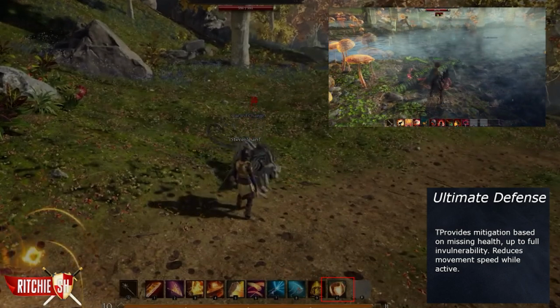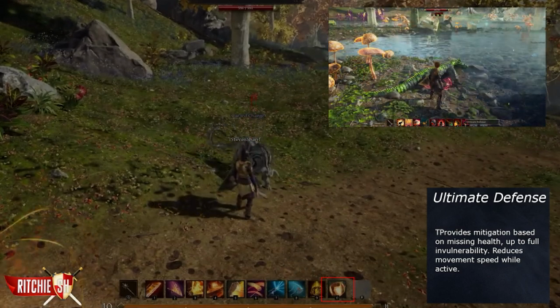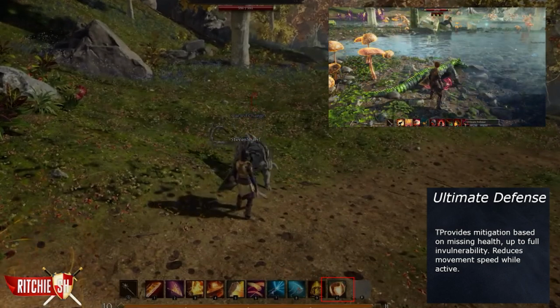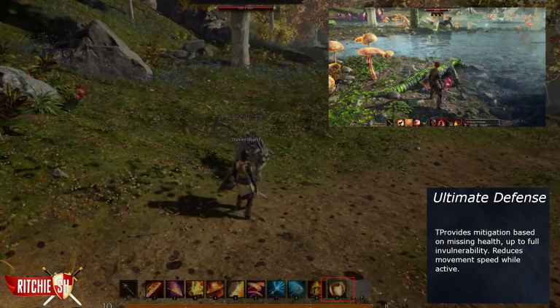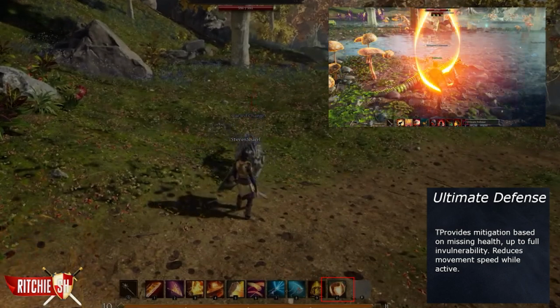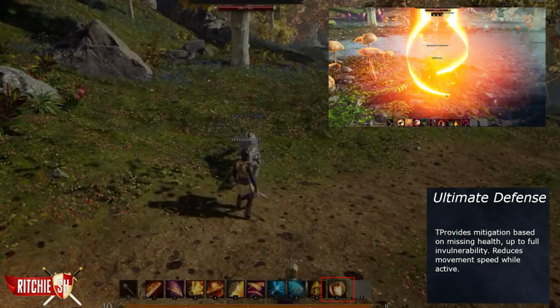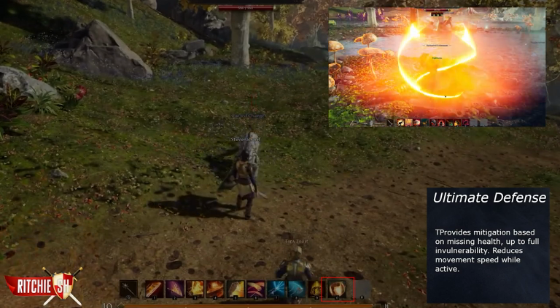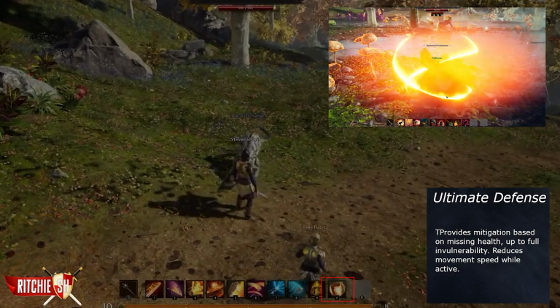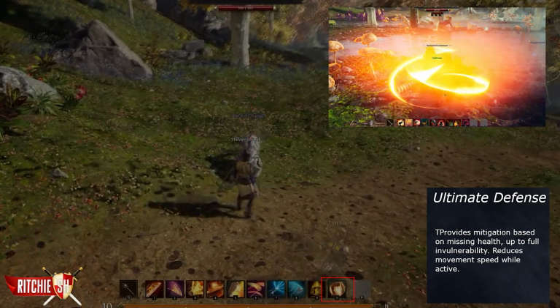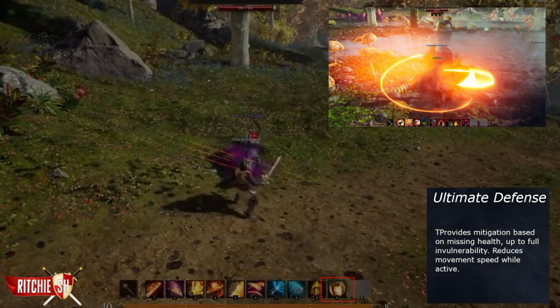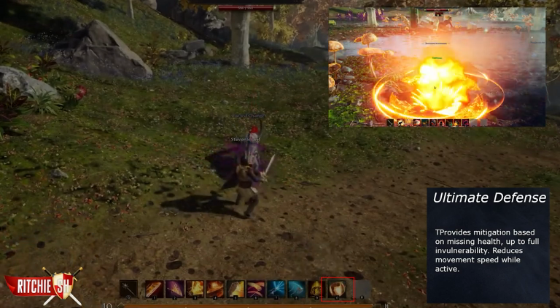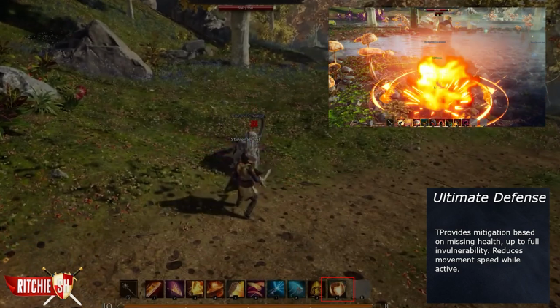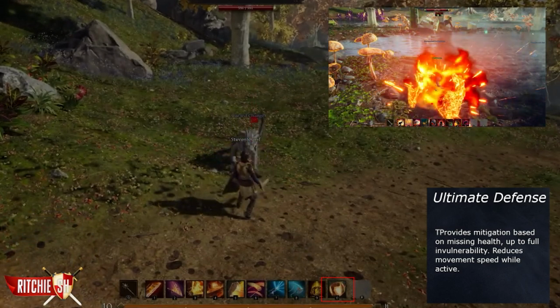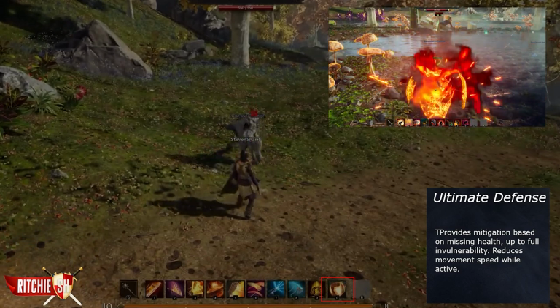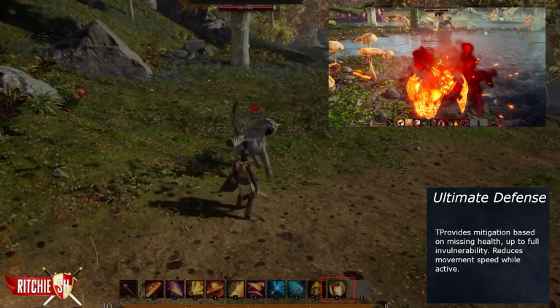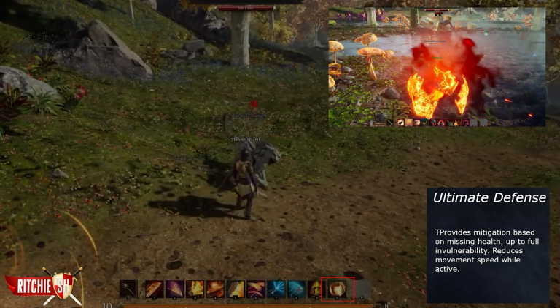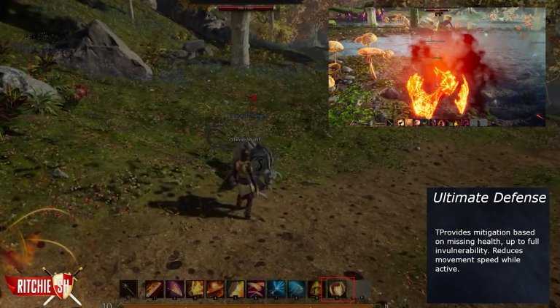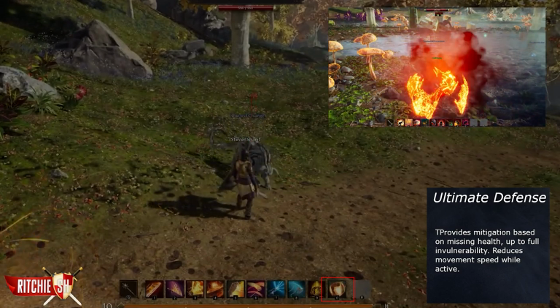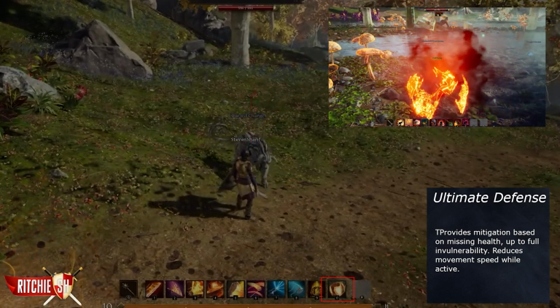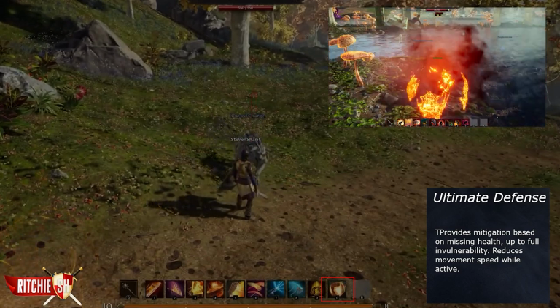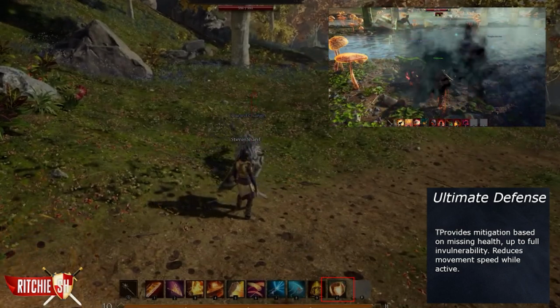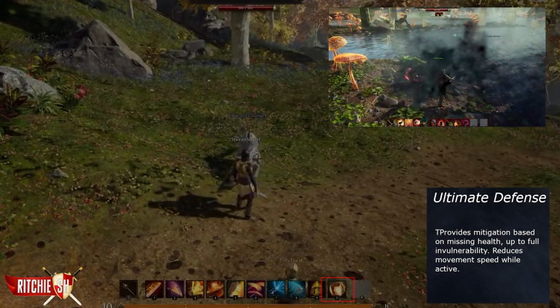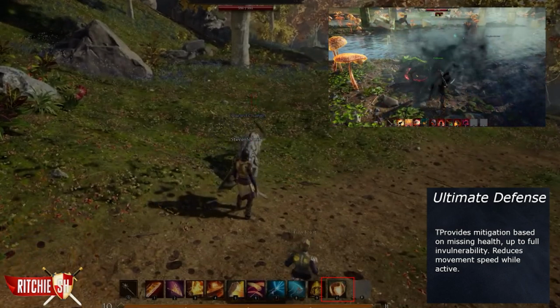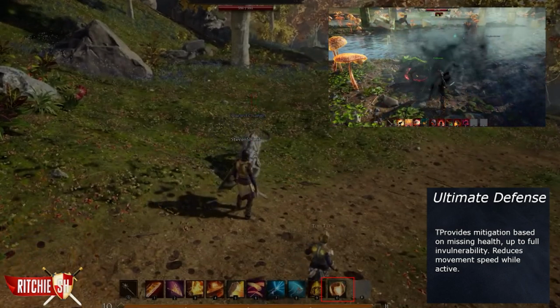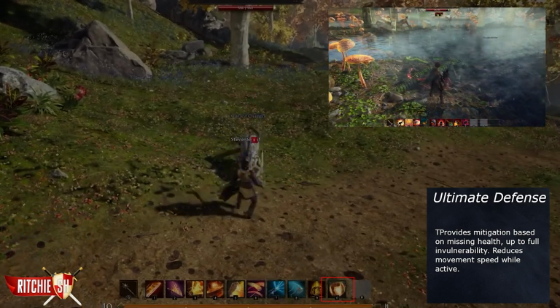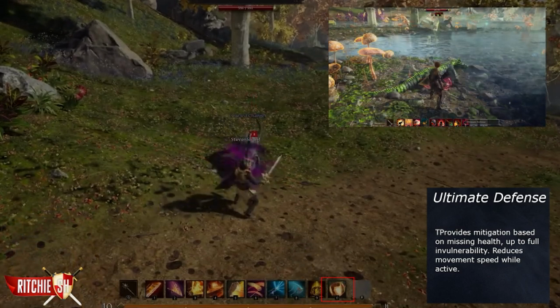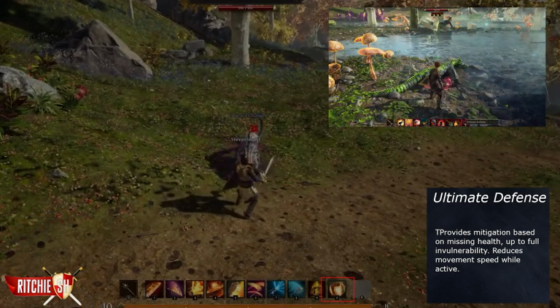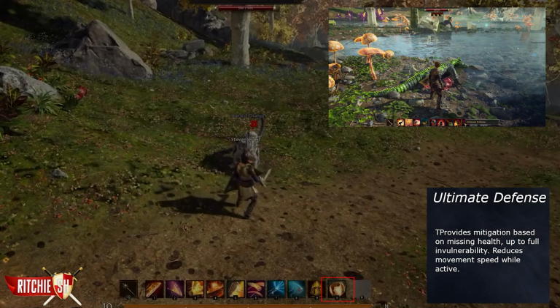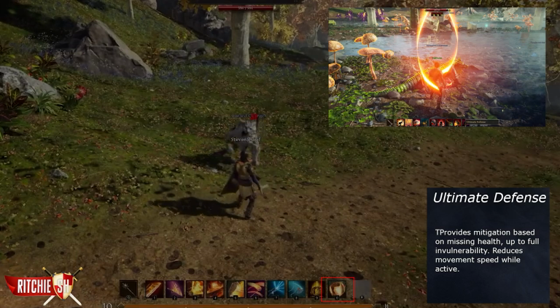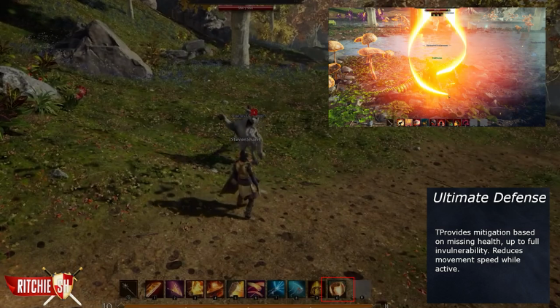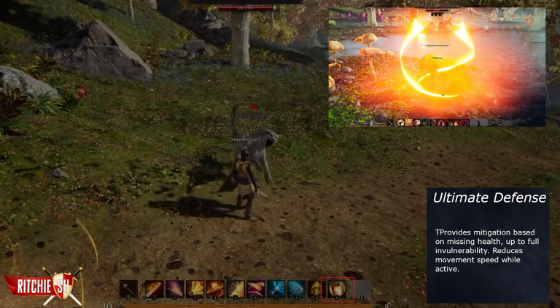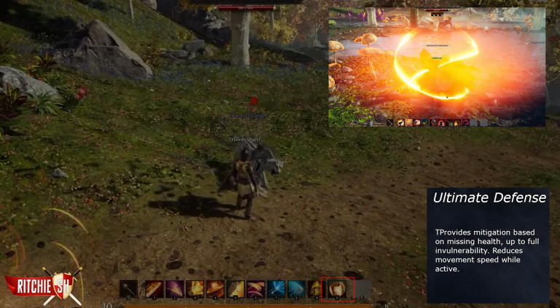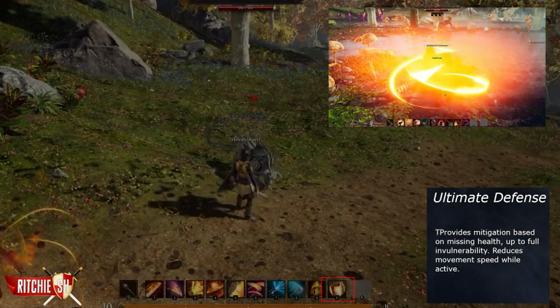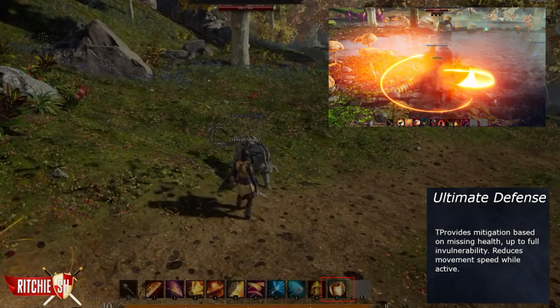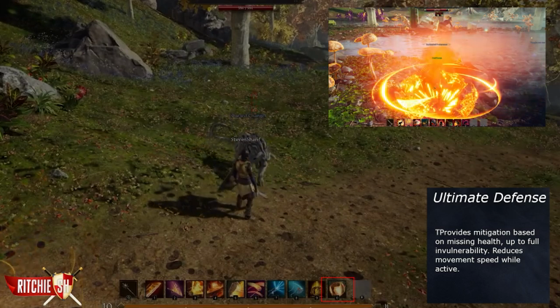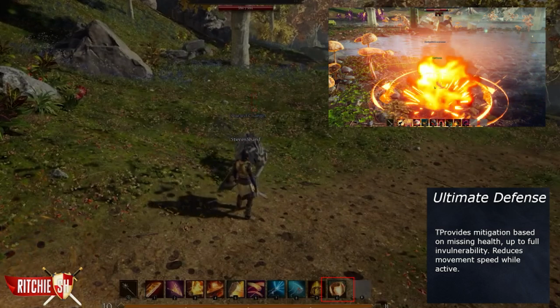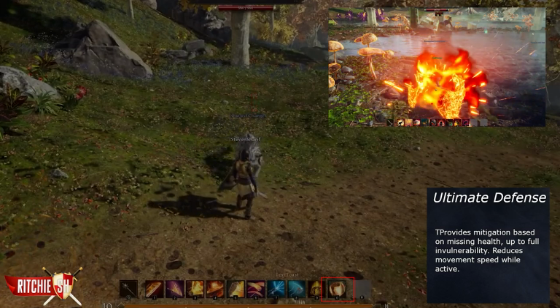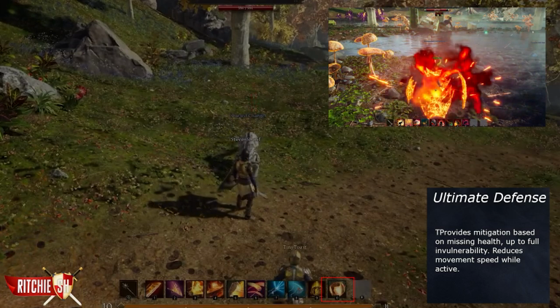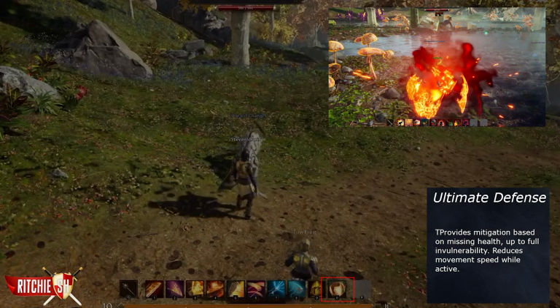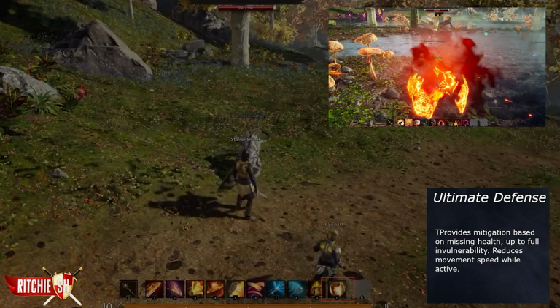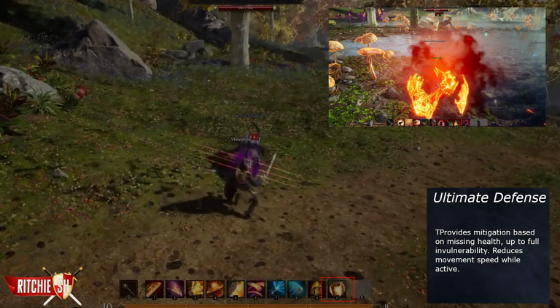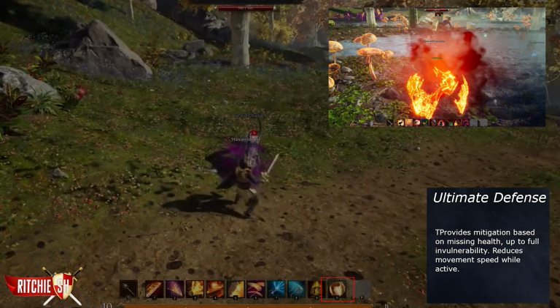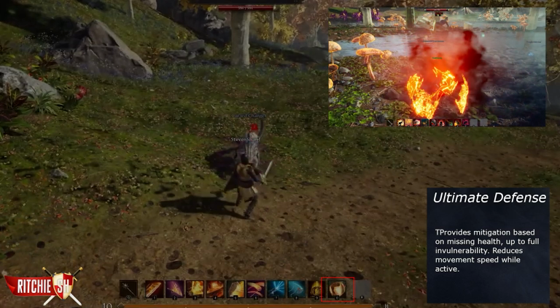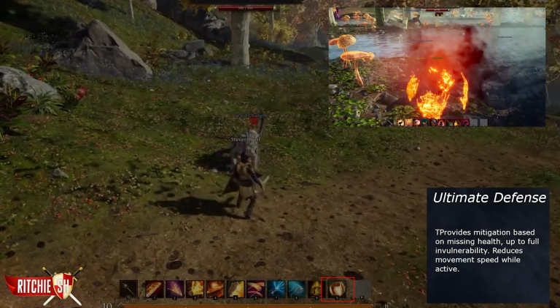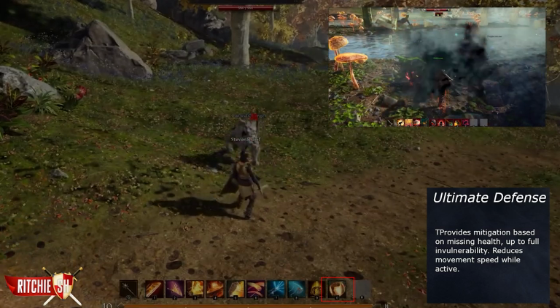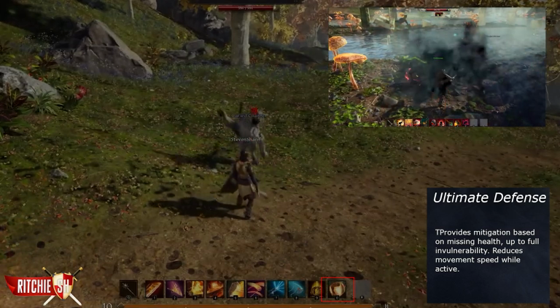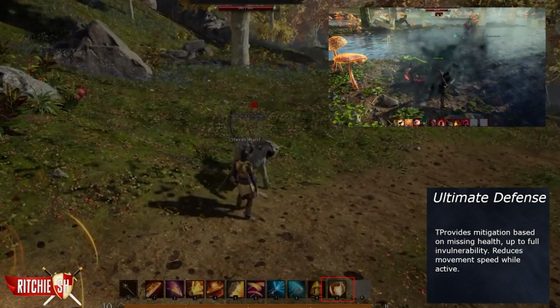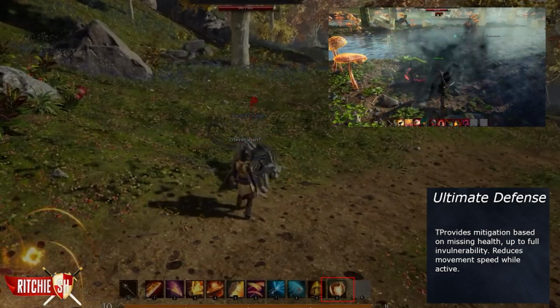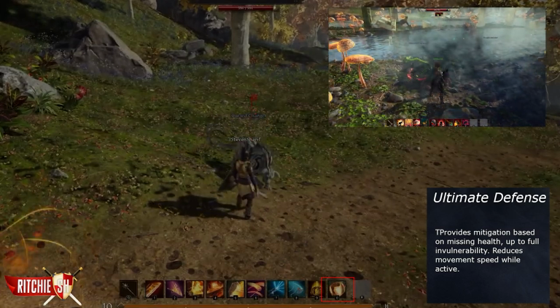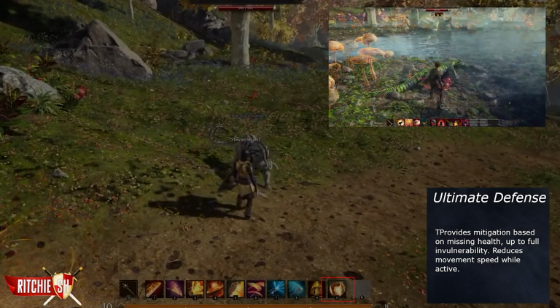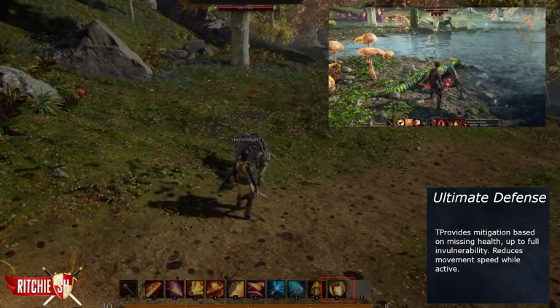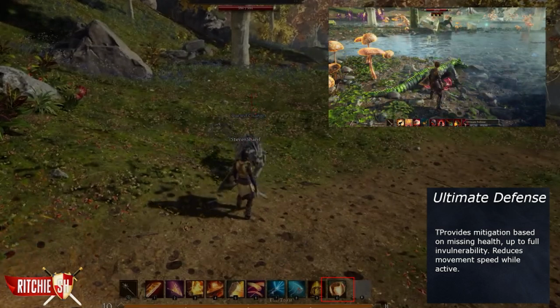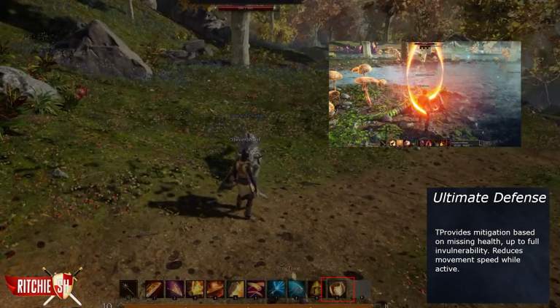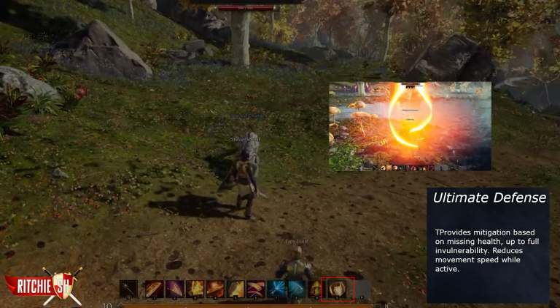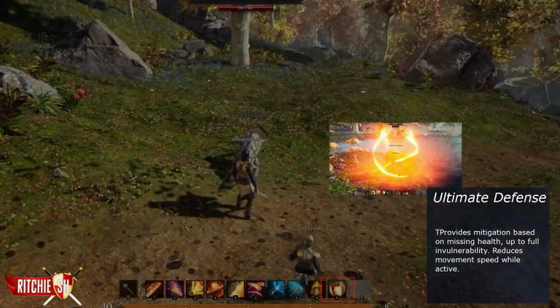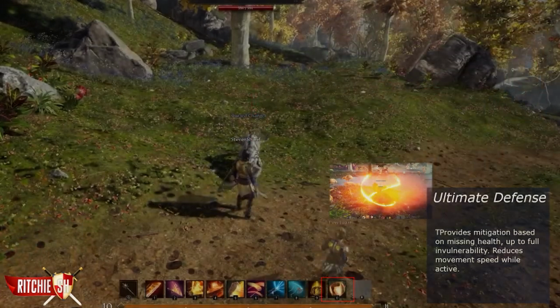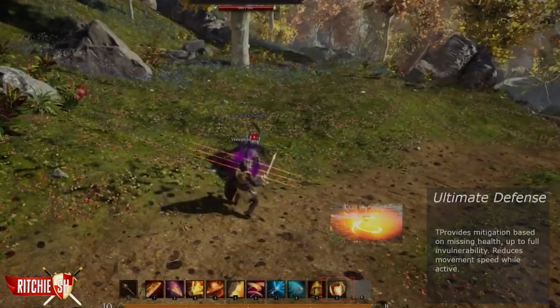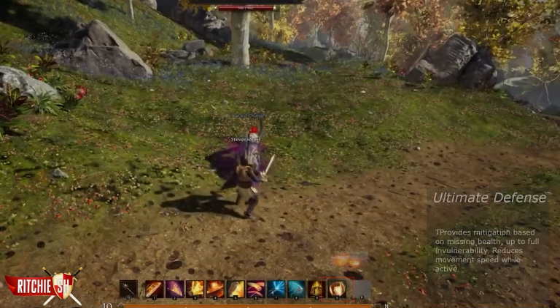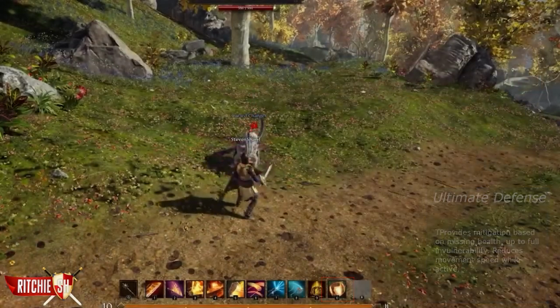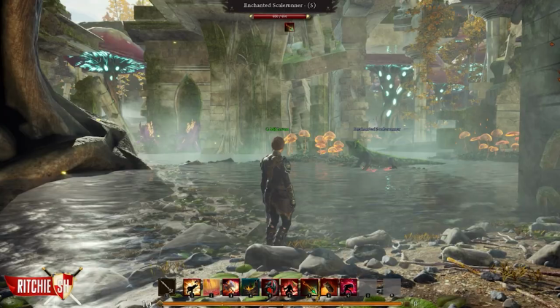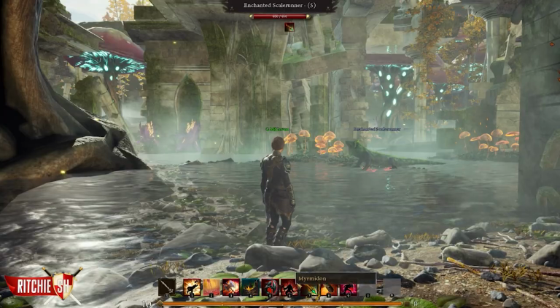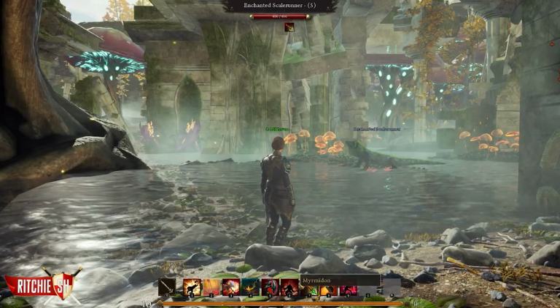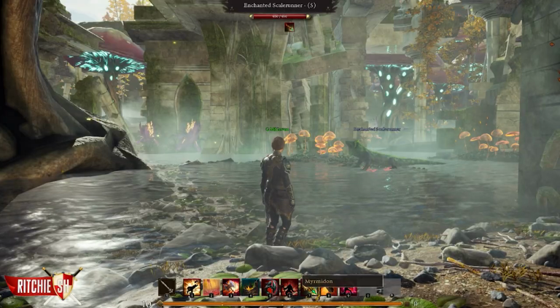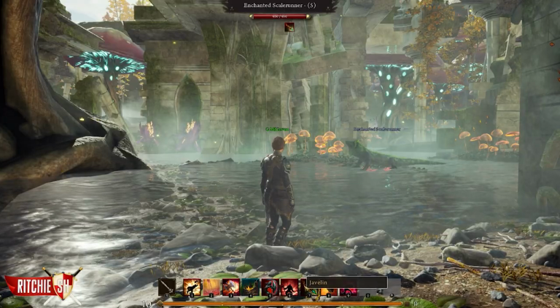Ultimate Defense provides mitigation based on missing health, up to full invulnerability. It reduces movement speed while active, but can be upgraded to increase the duration along with increasing mitigation.